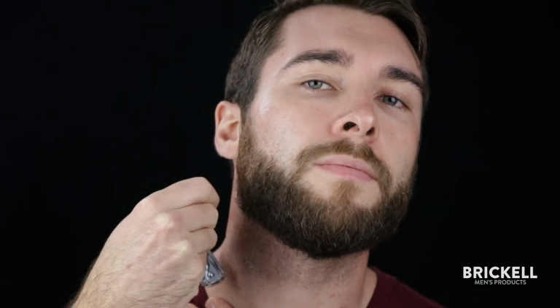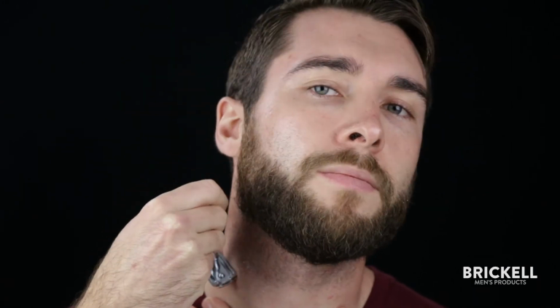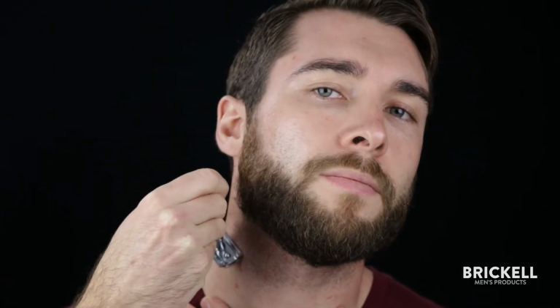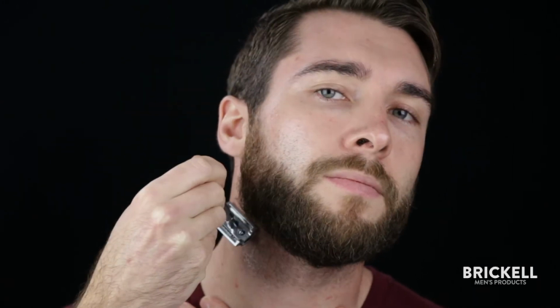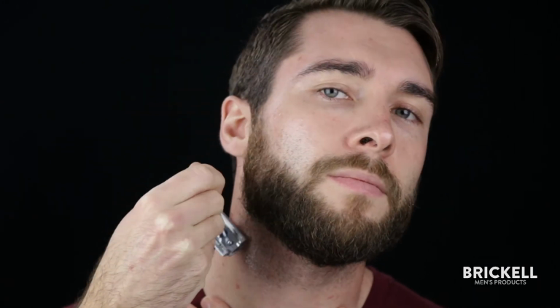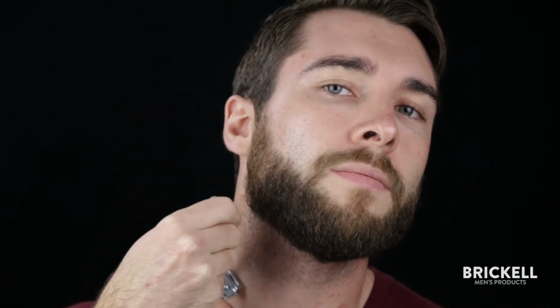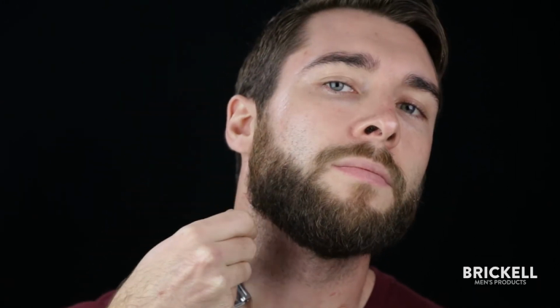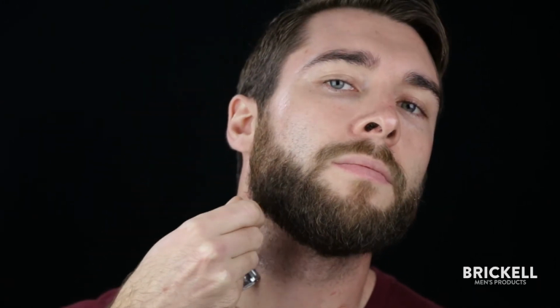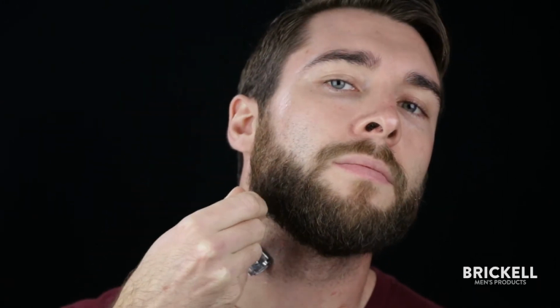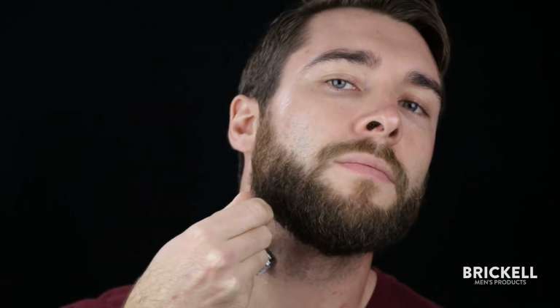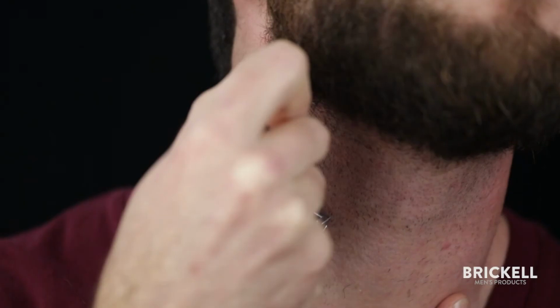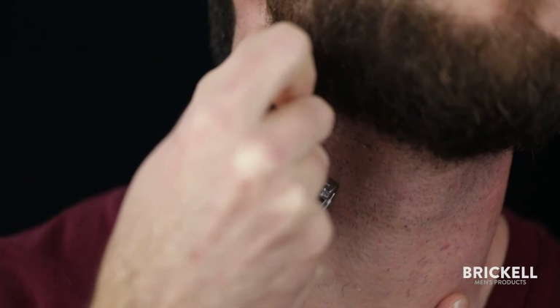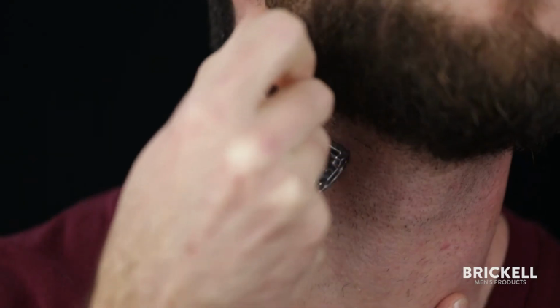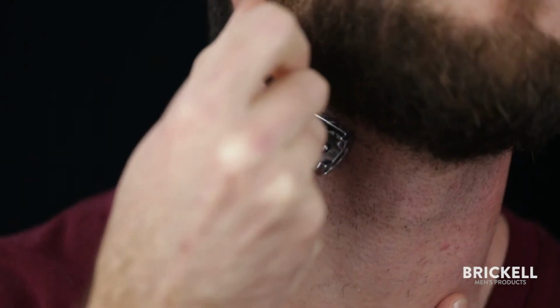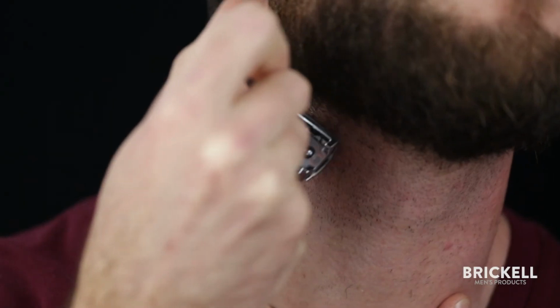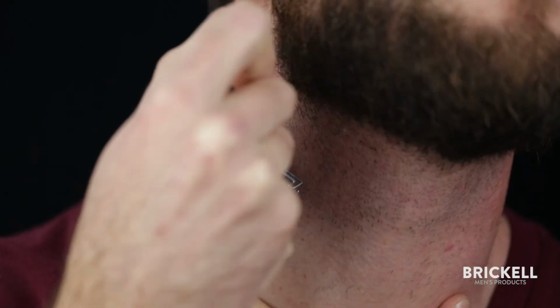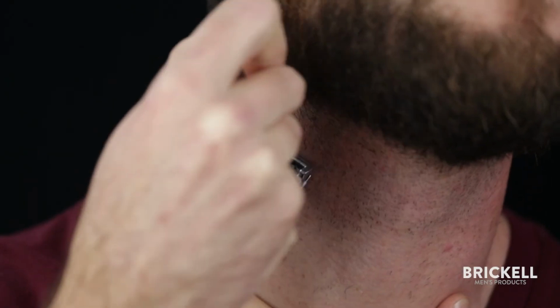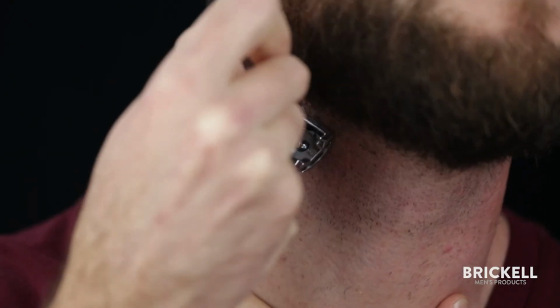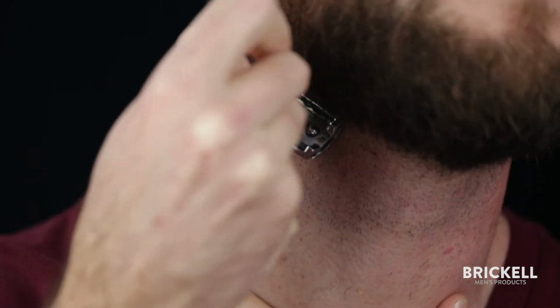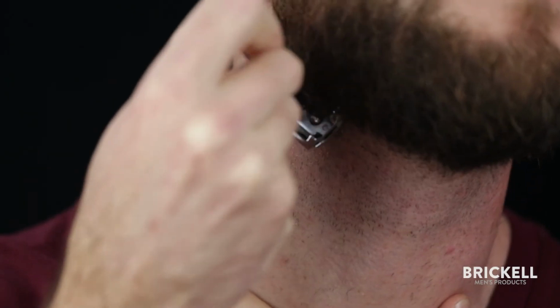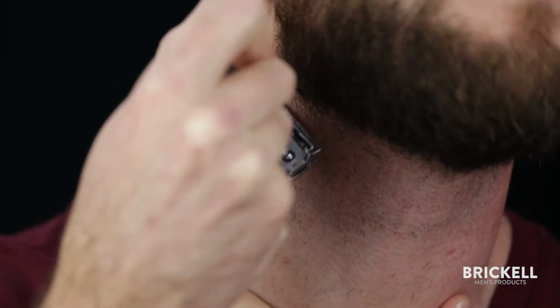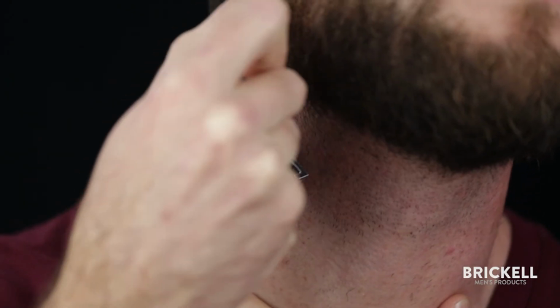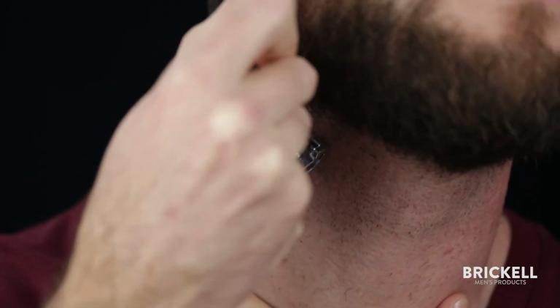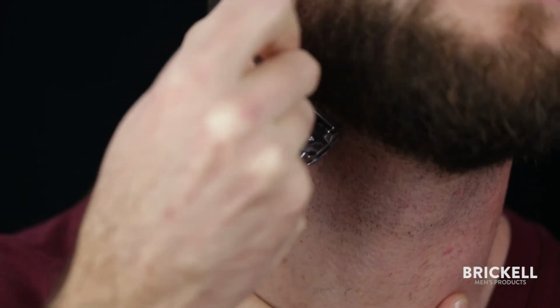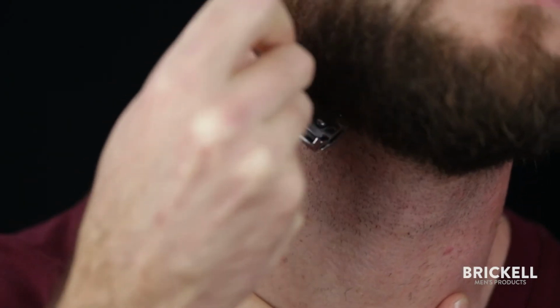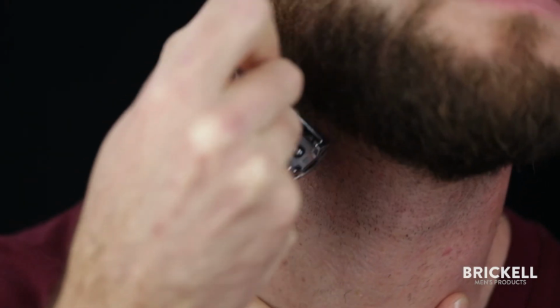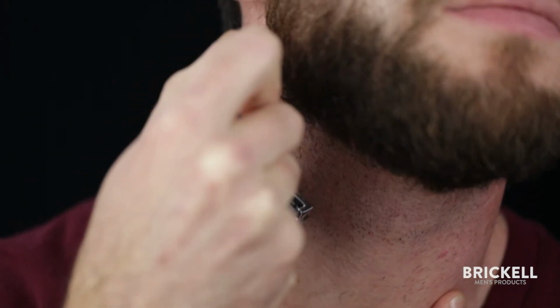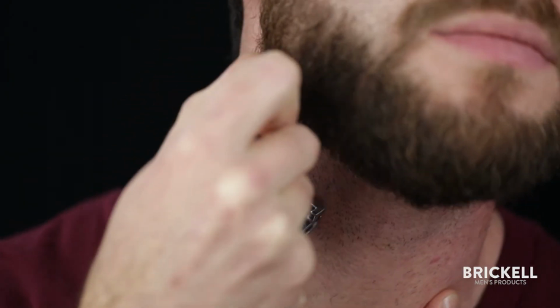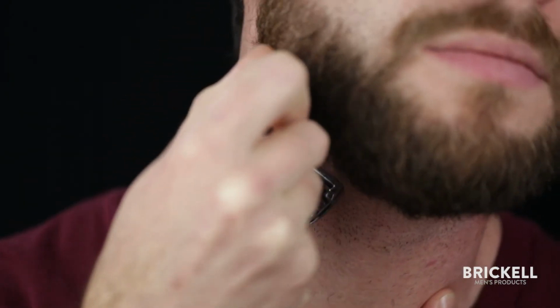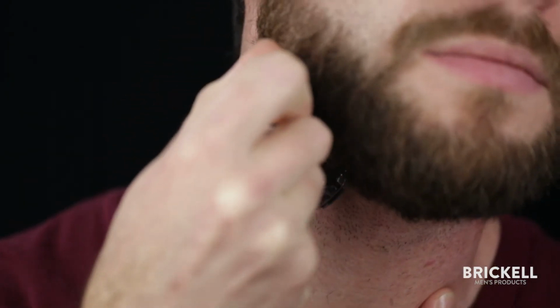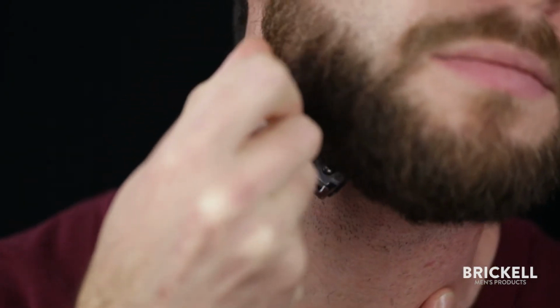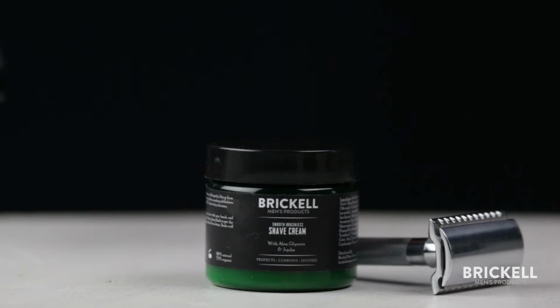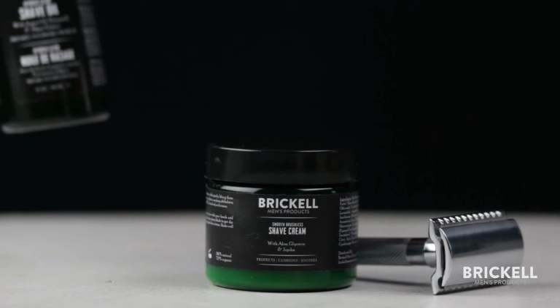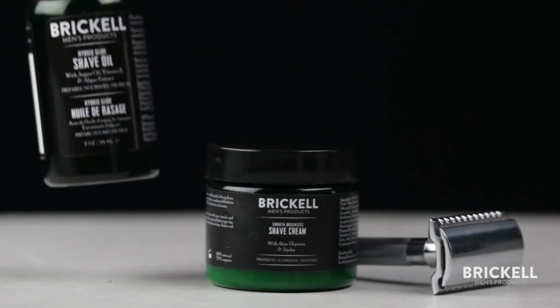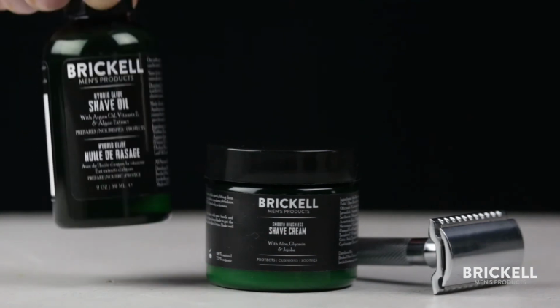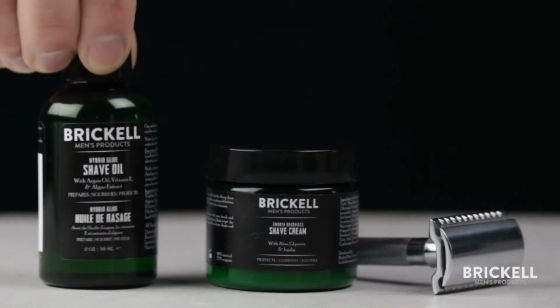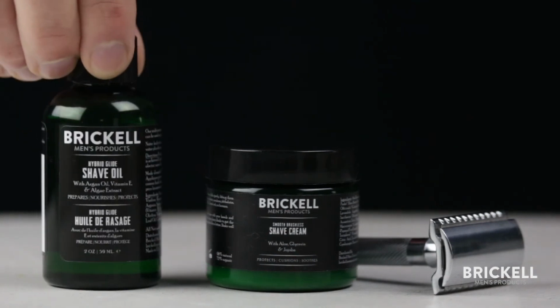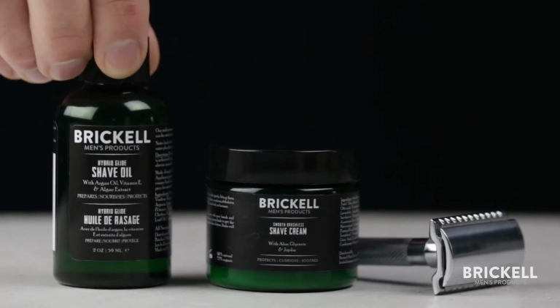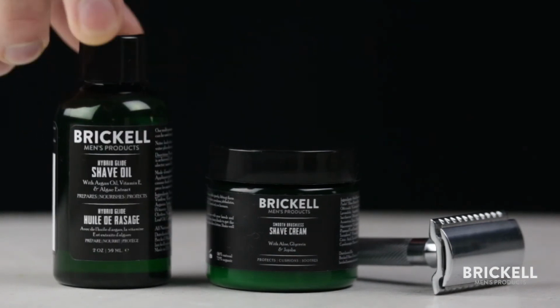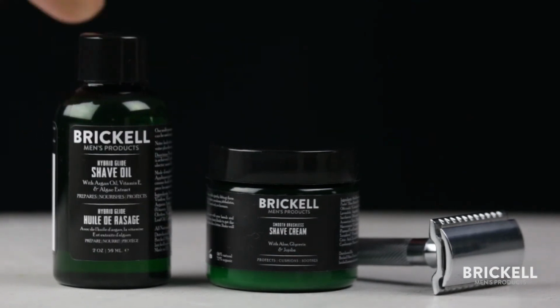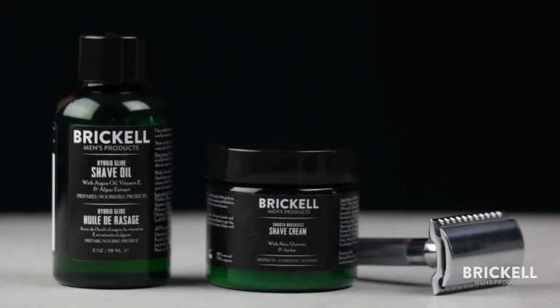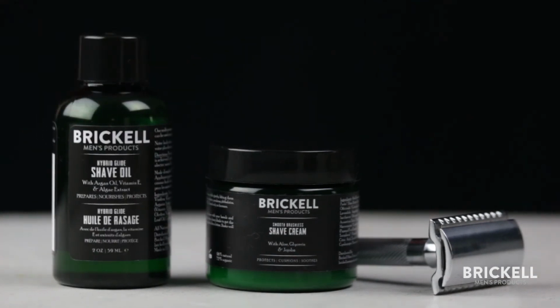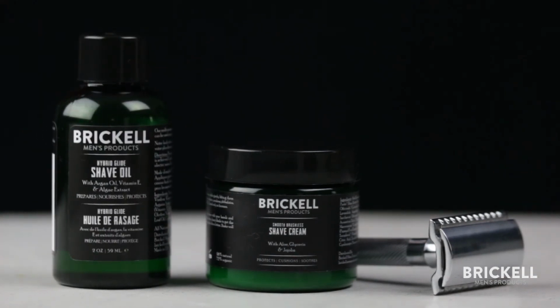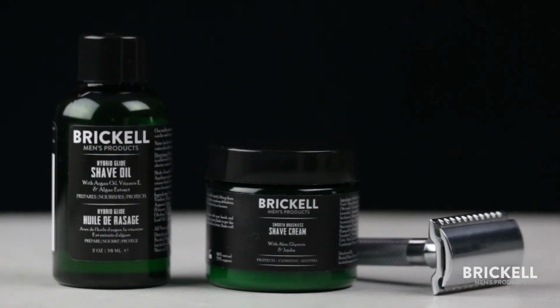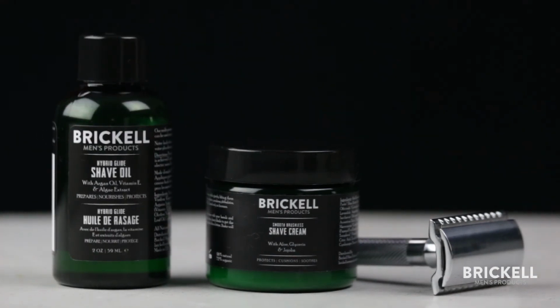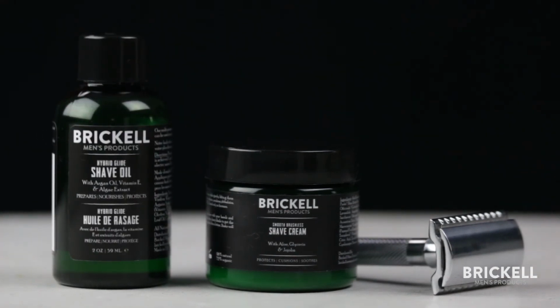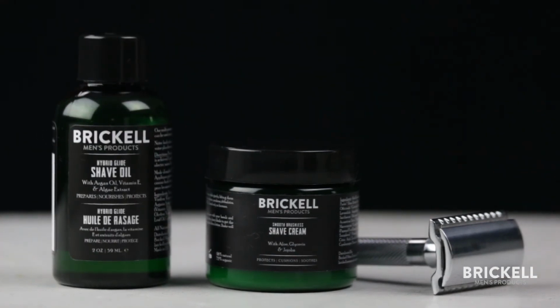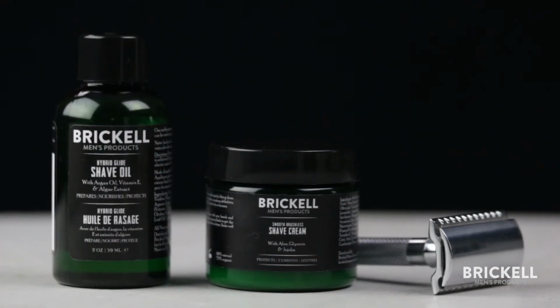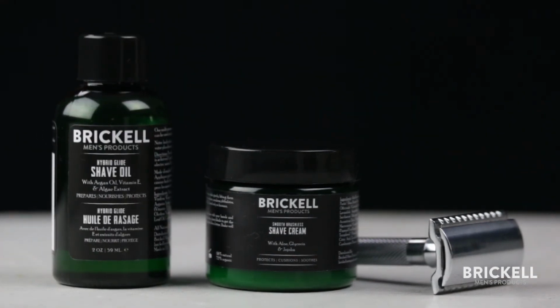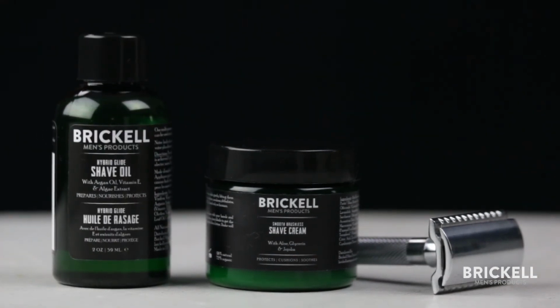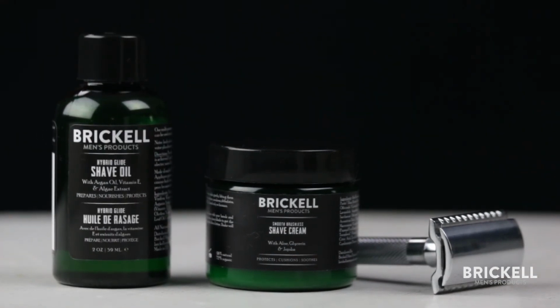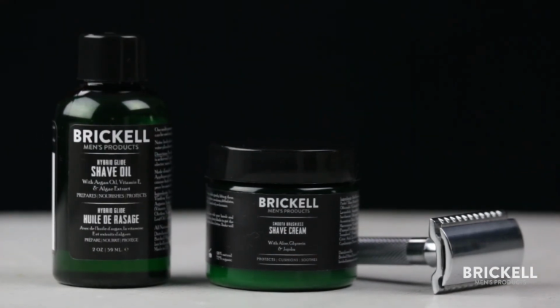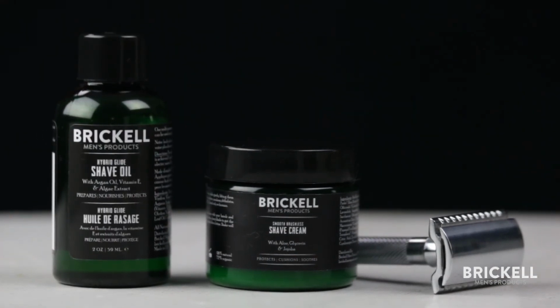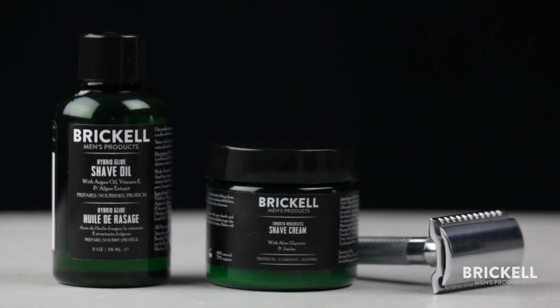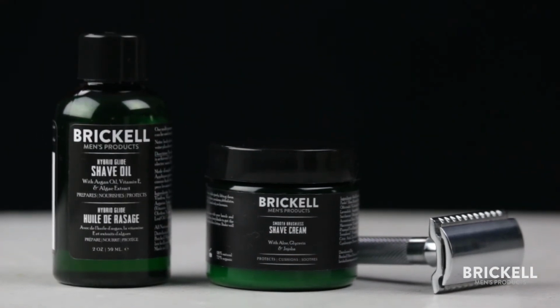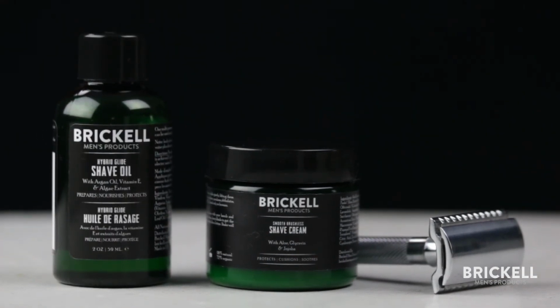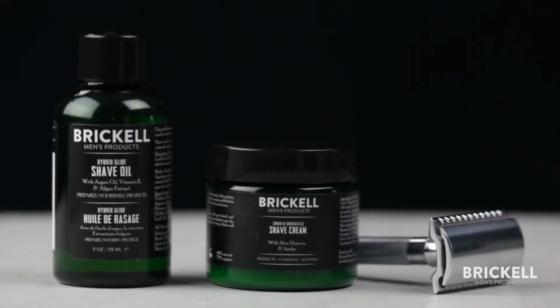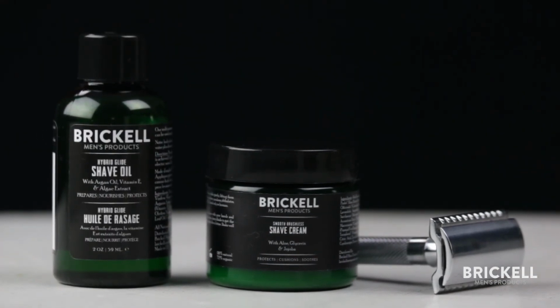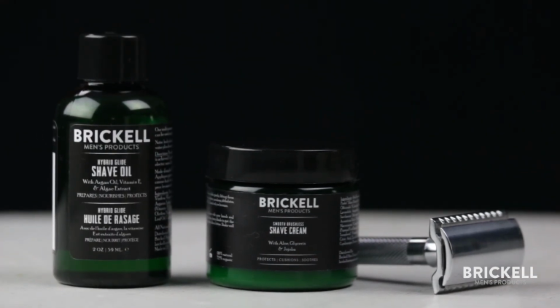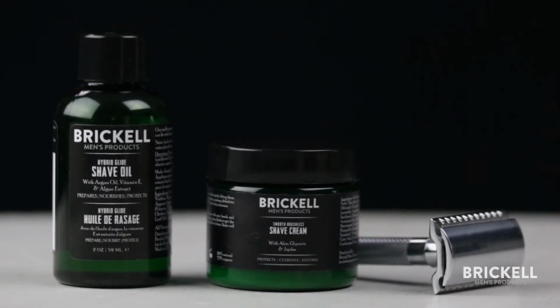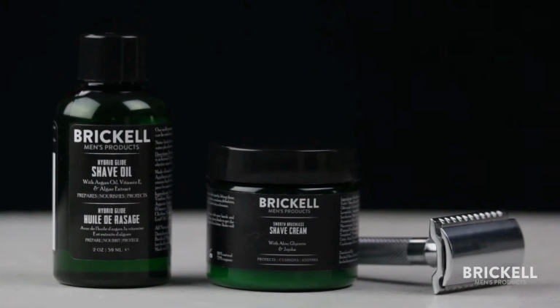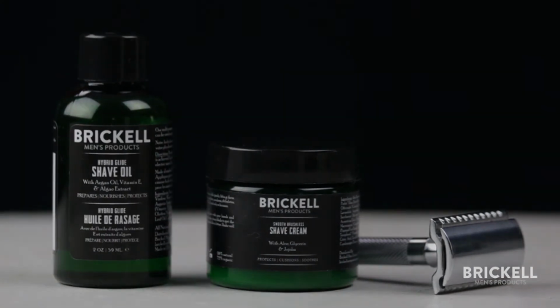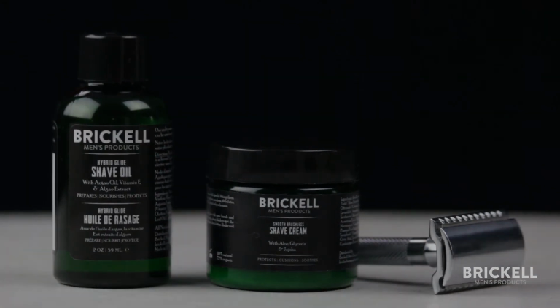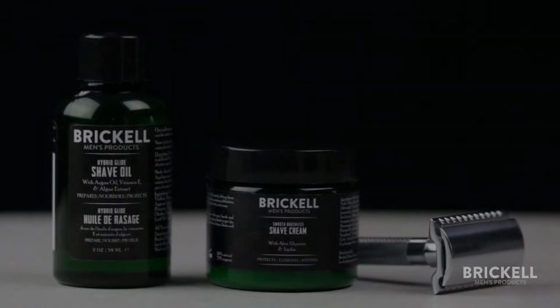When shaving, always use short, clean strokes and shave with the grain of your hair. This product is safe to use with electric razors and is great for all skin types.